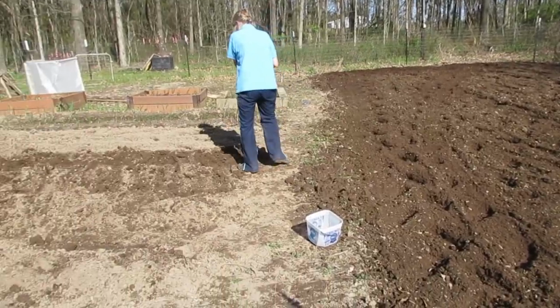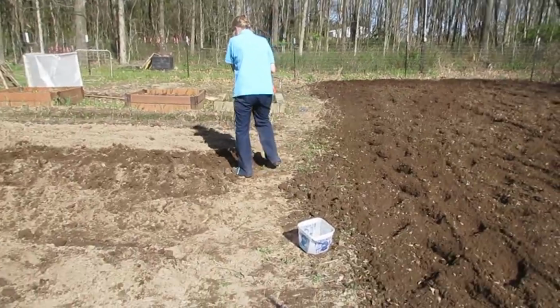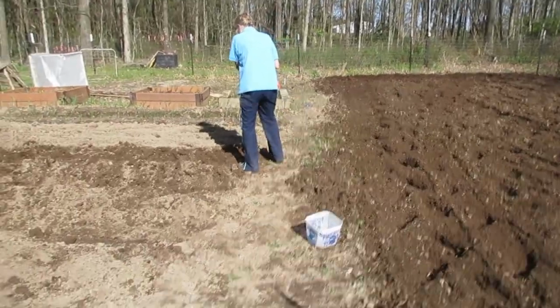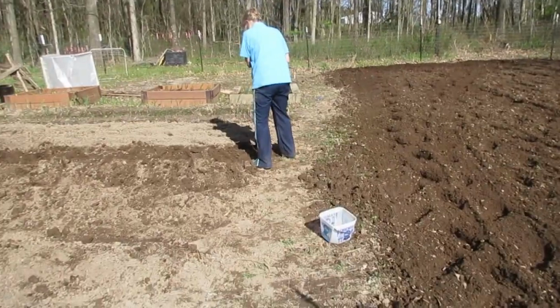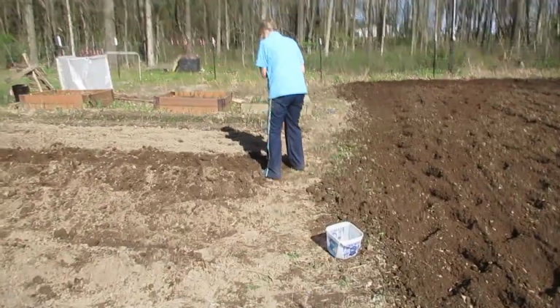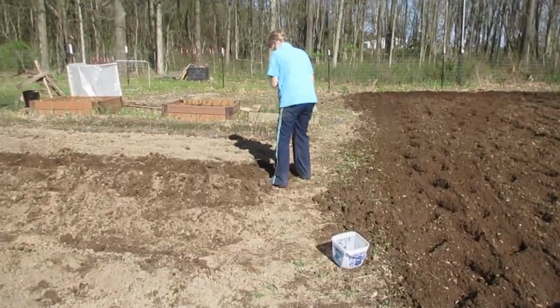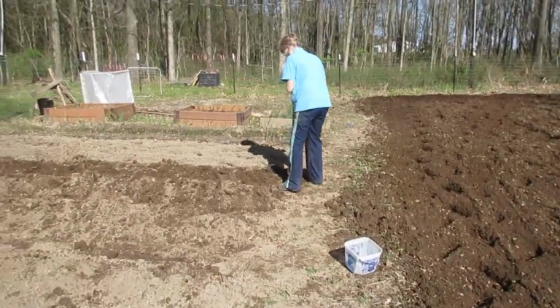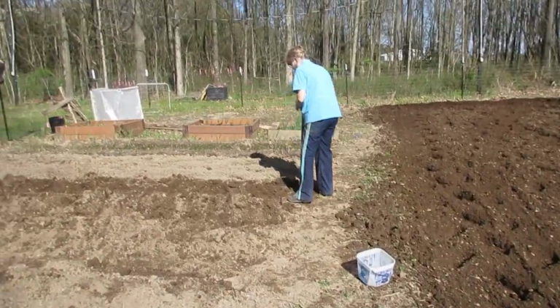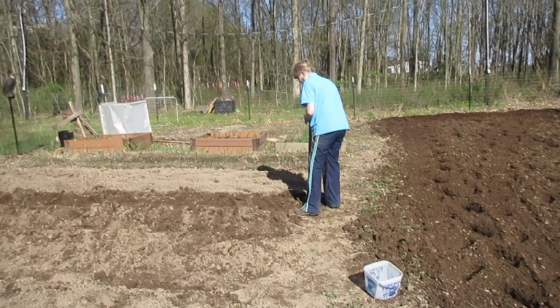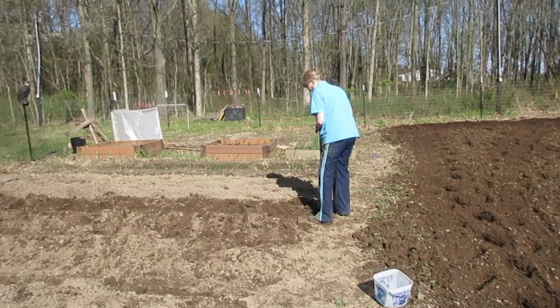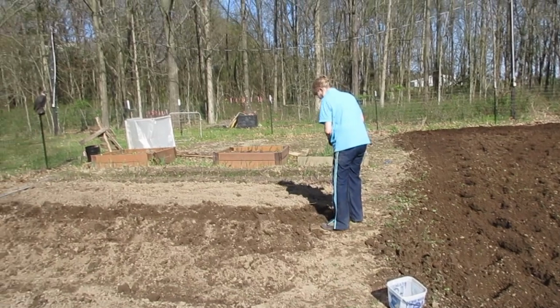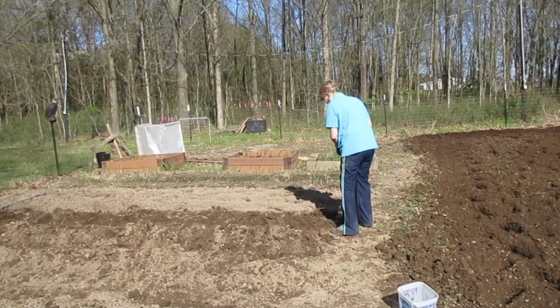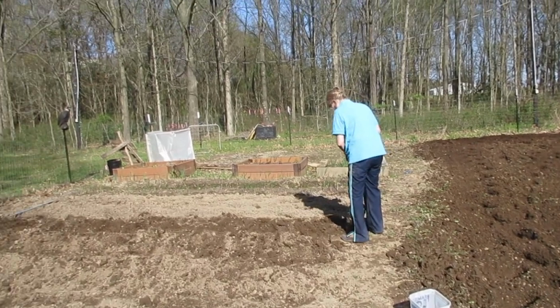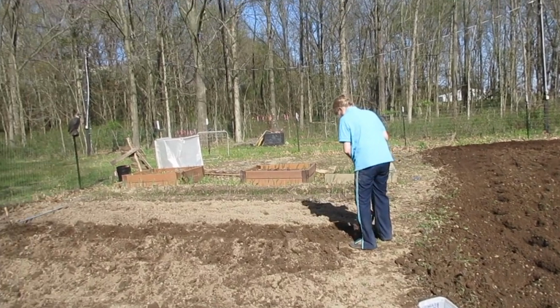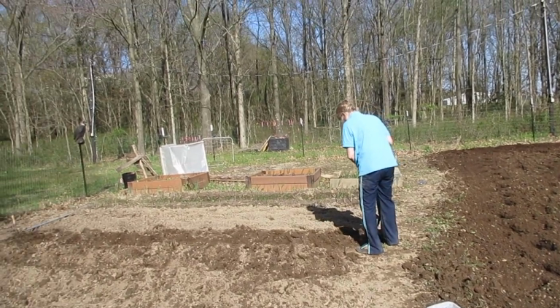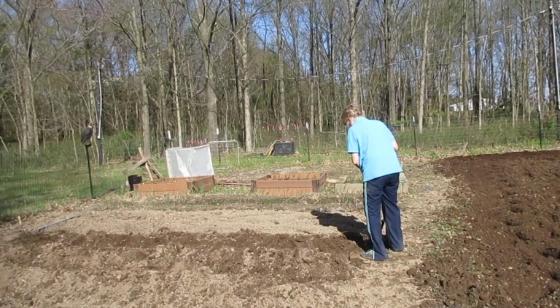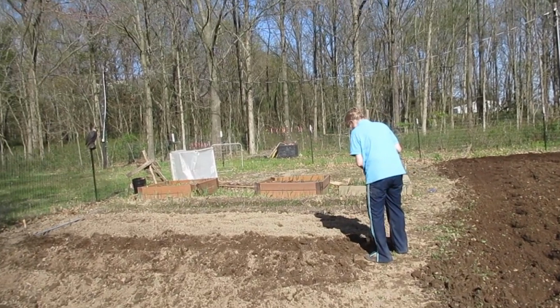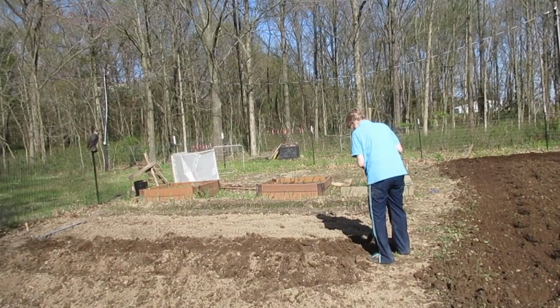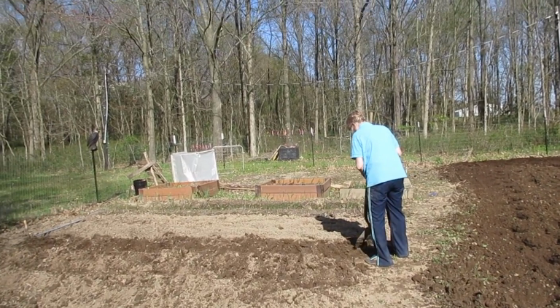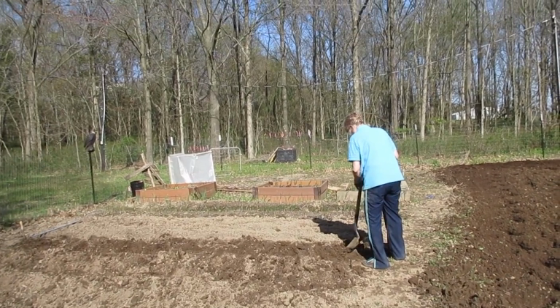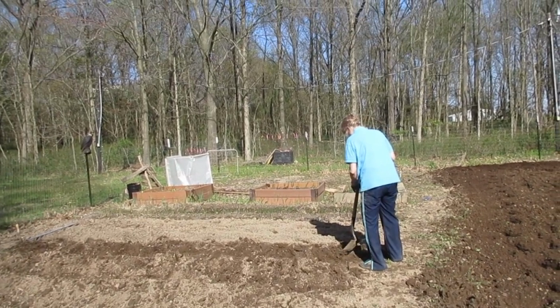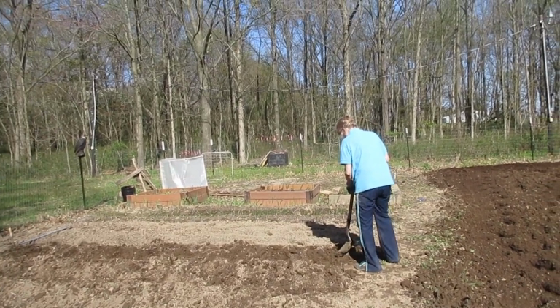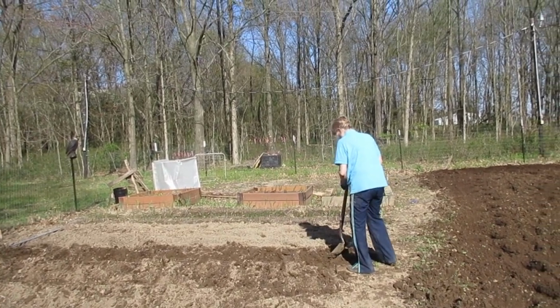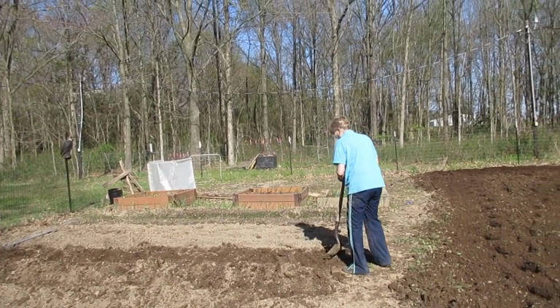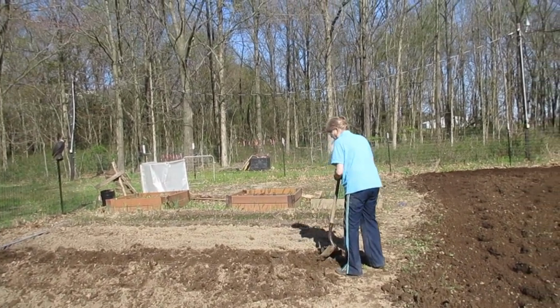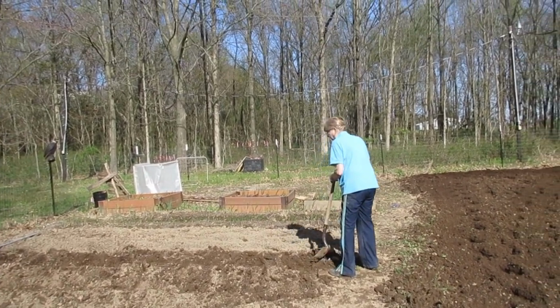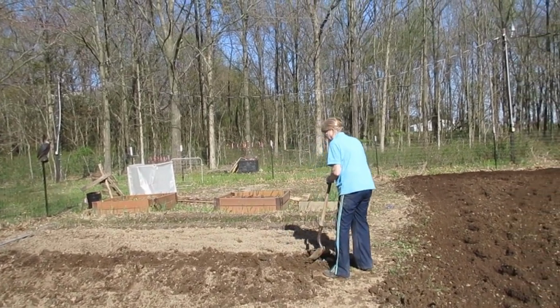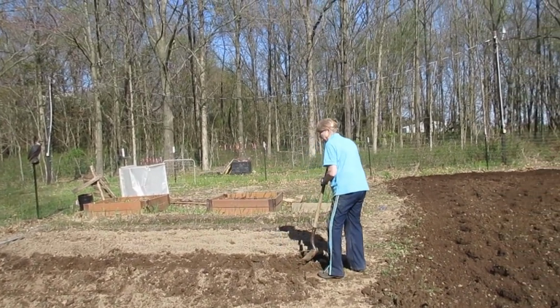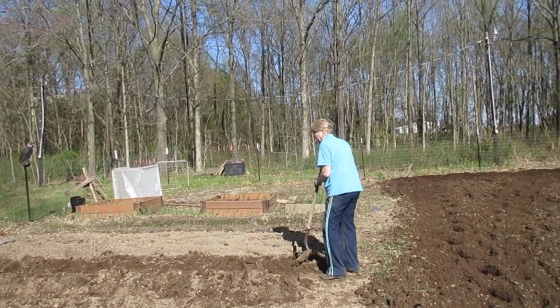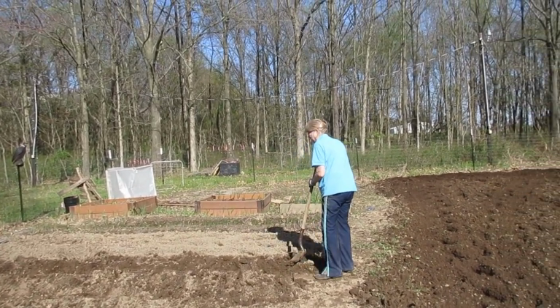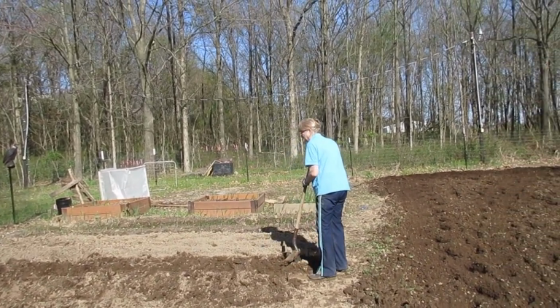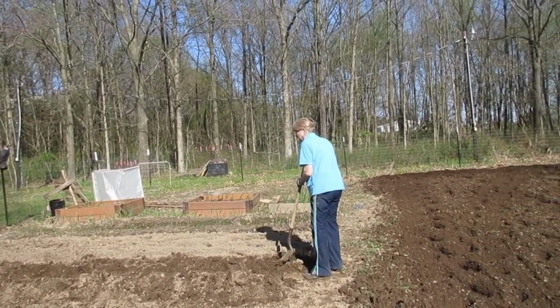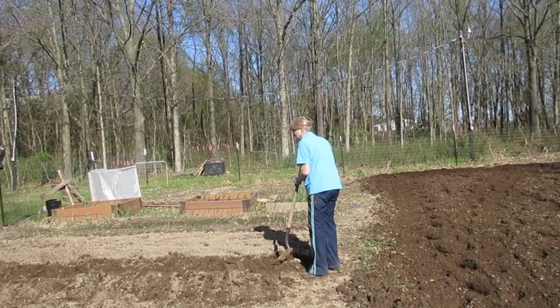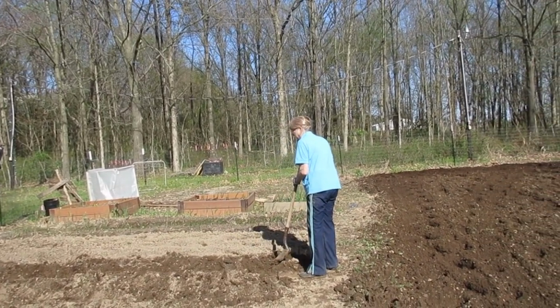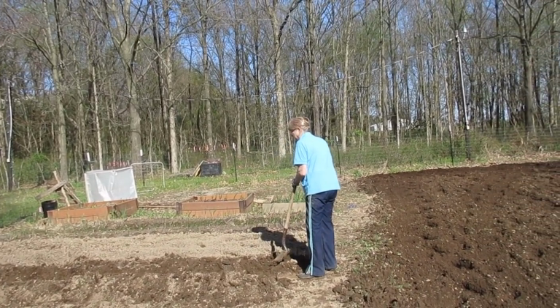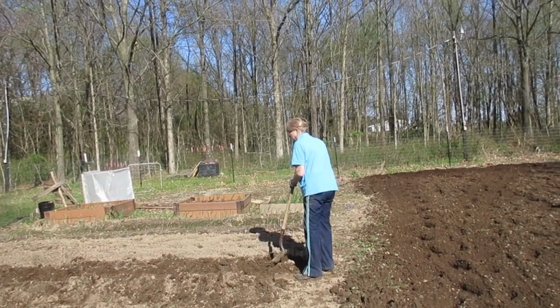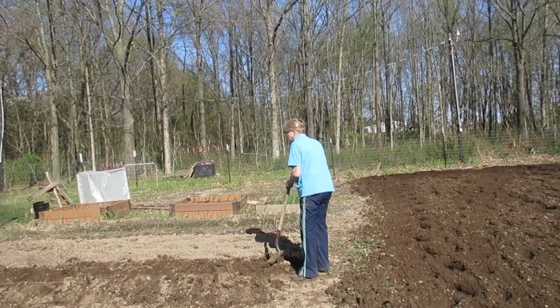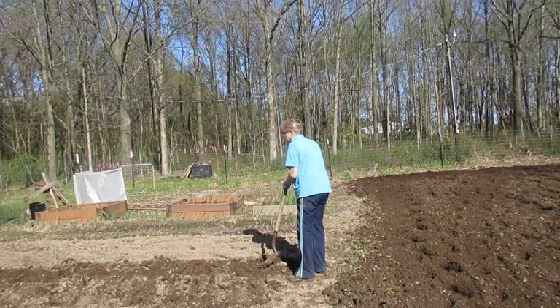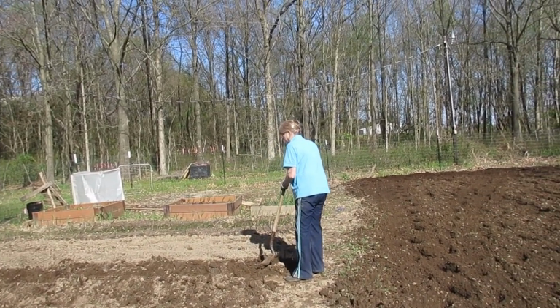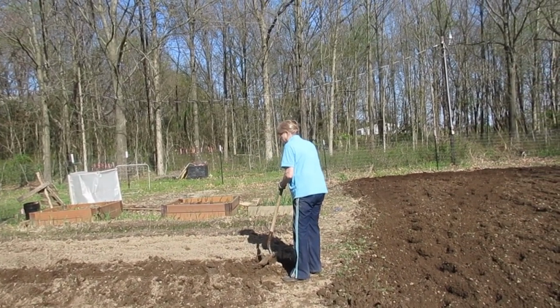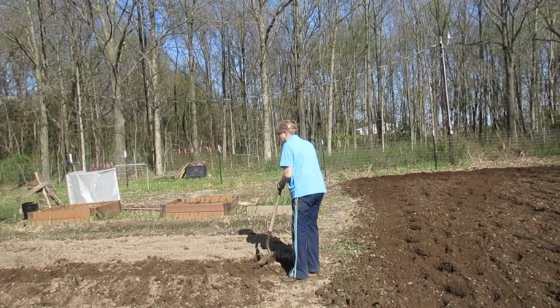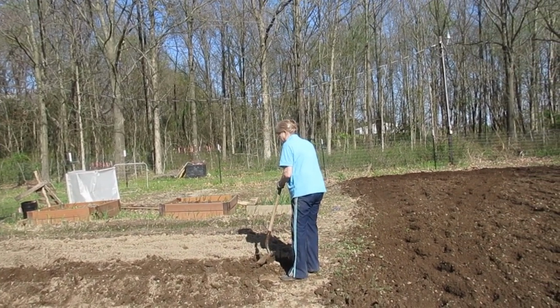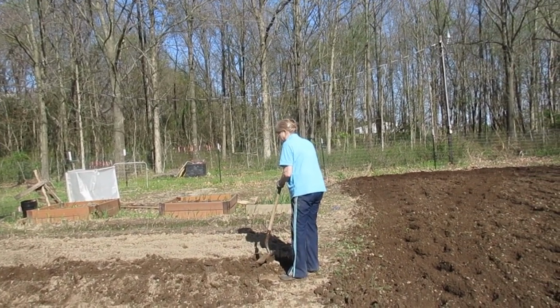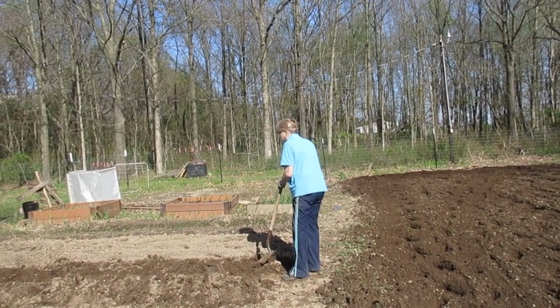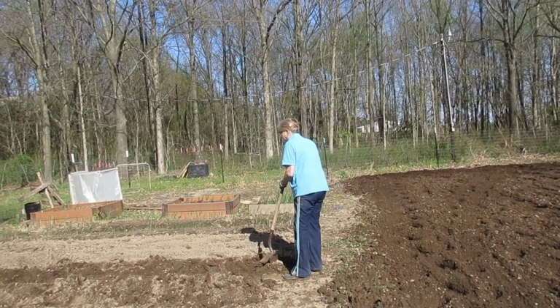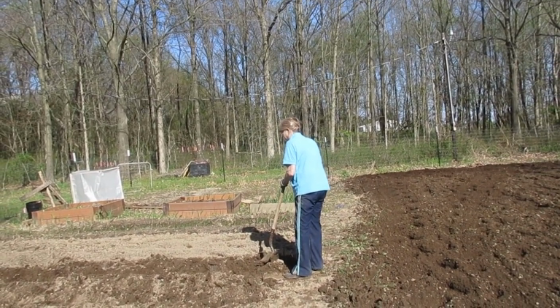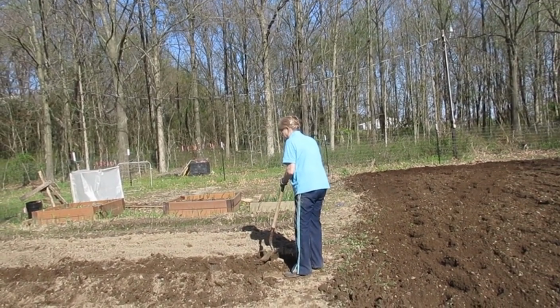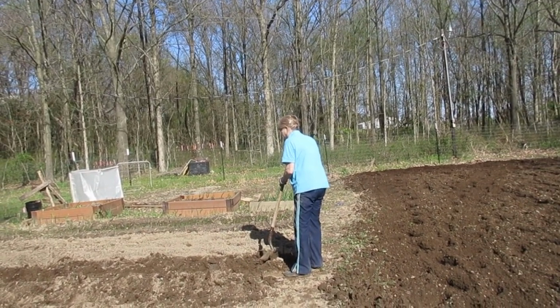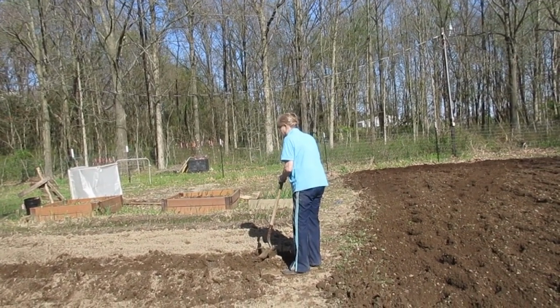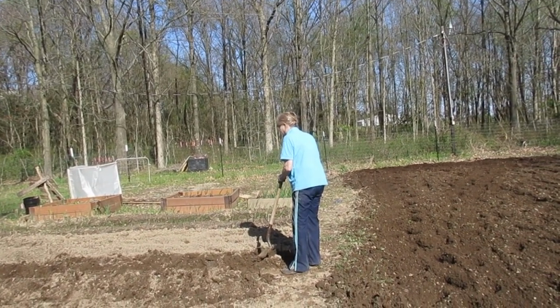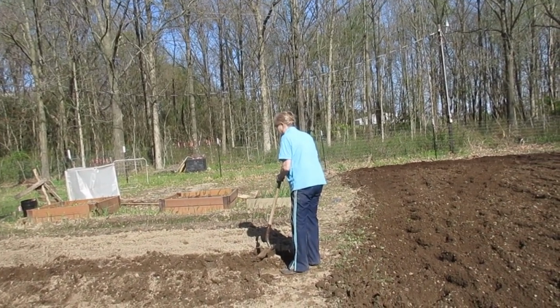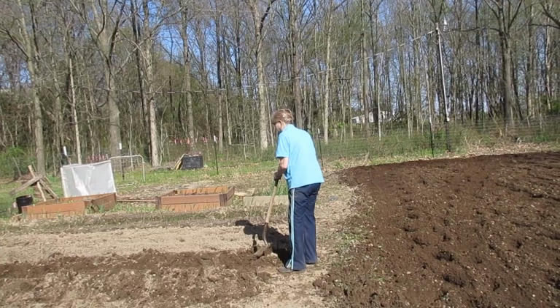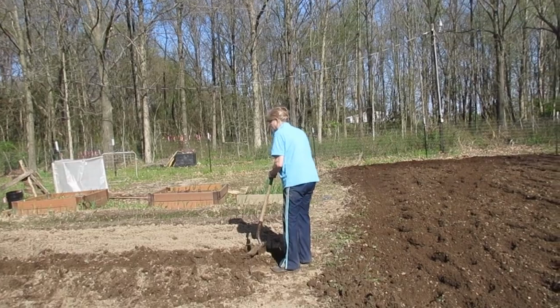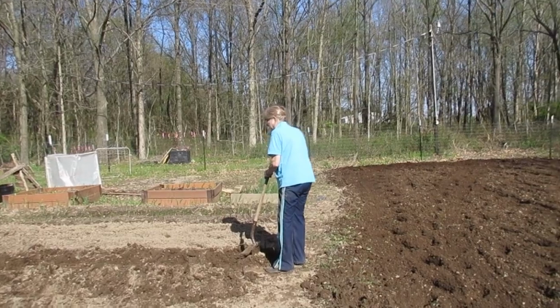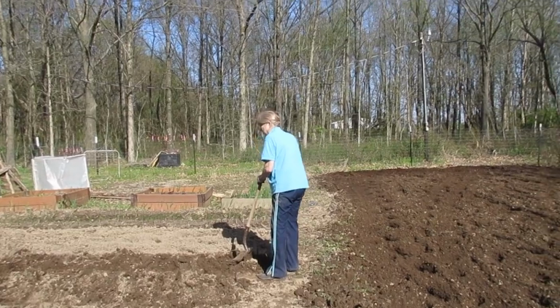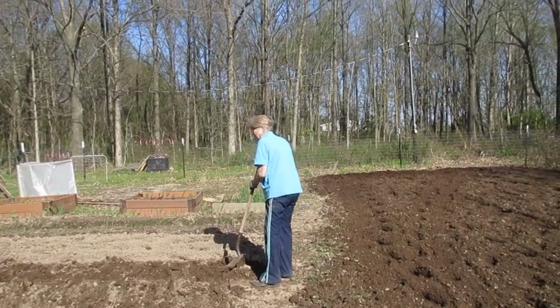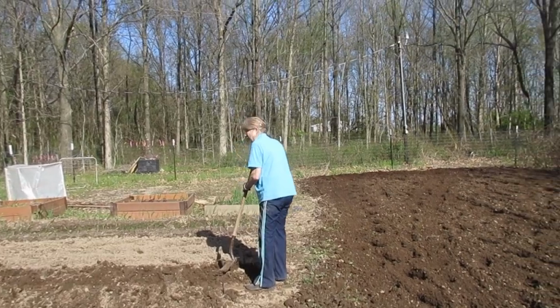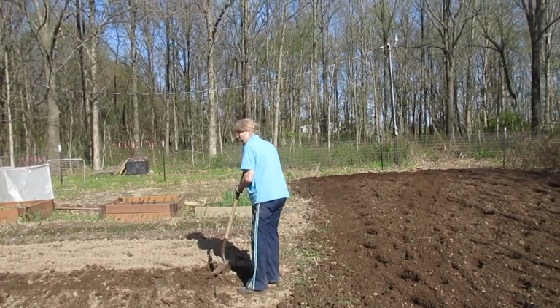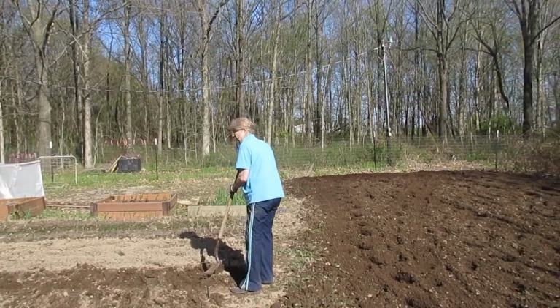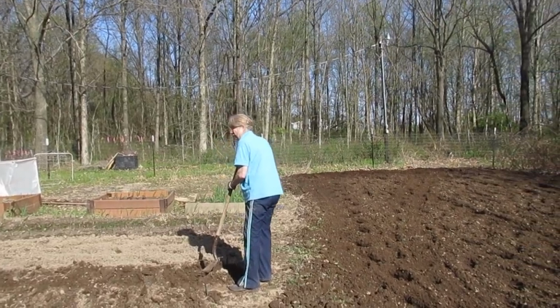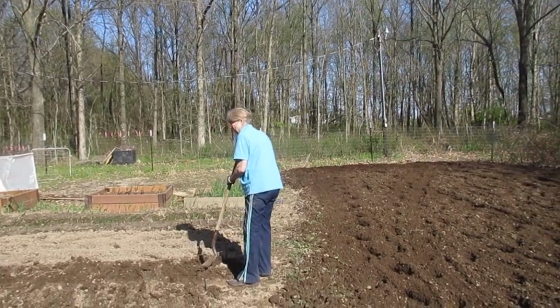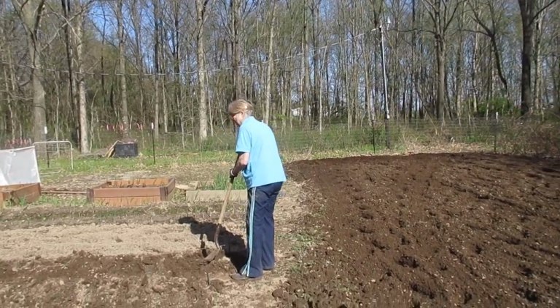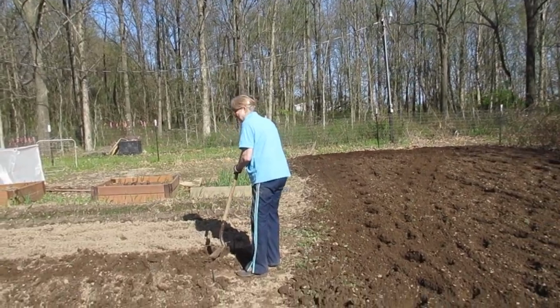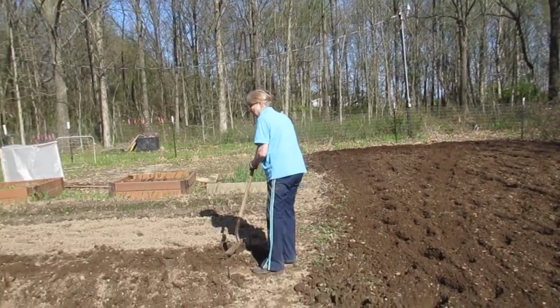Here we are. Susan has one, two, three, four, five, six hills of potatoes running down through there.